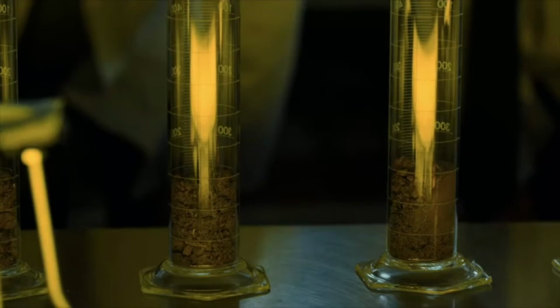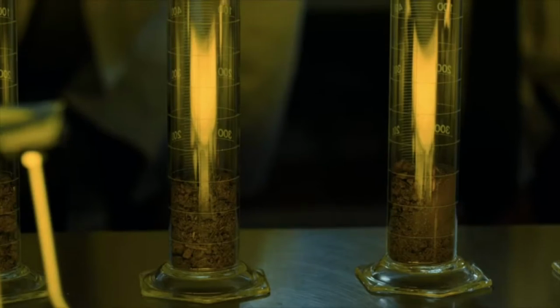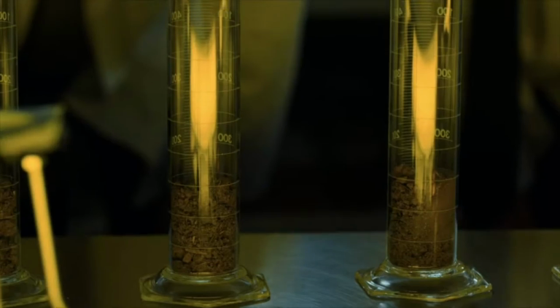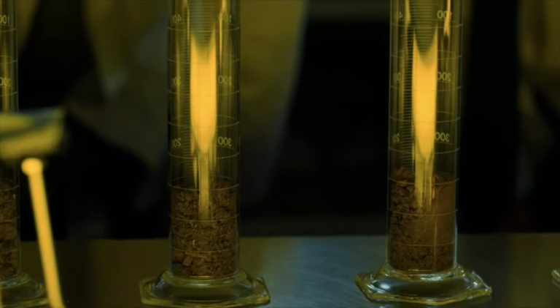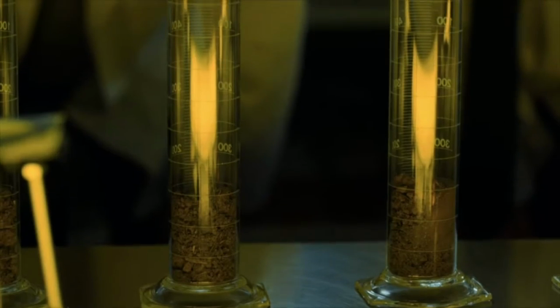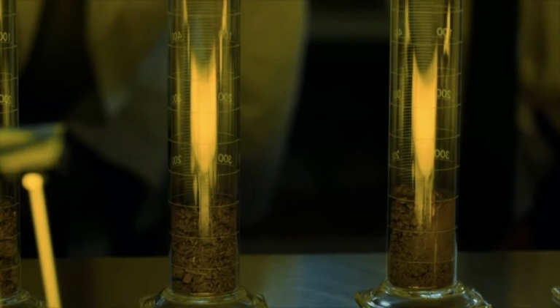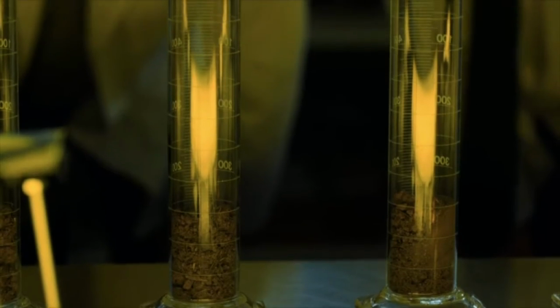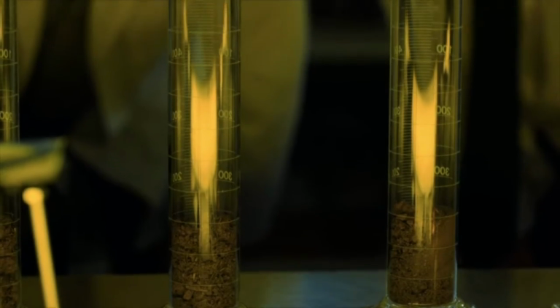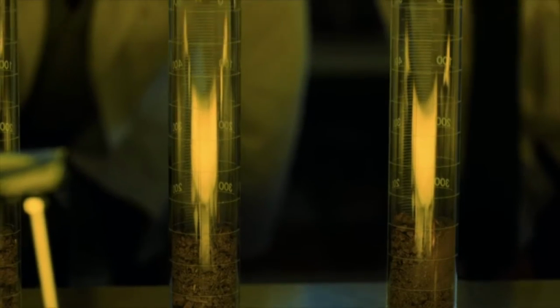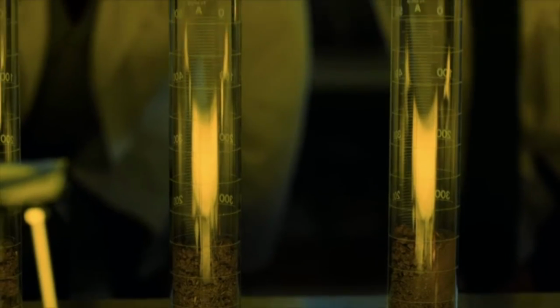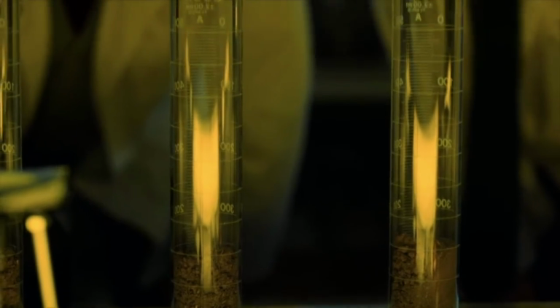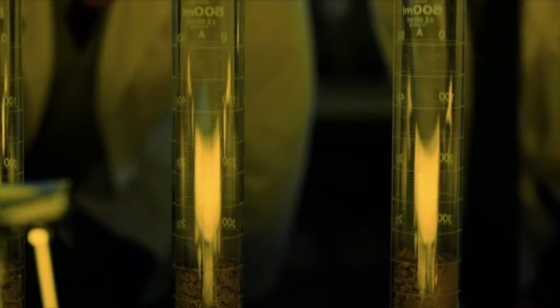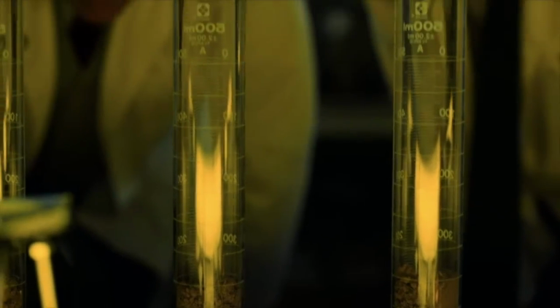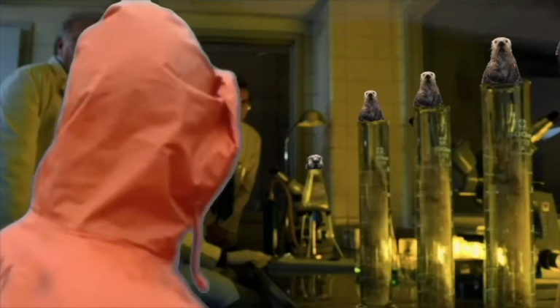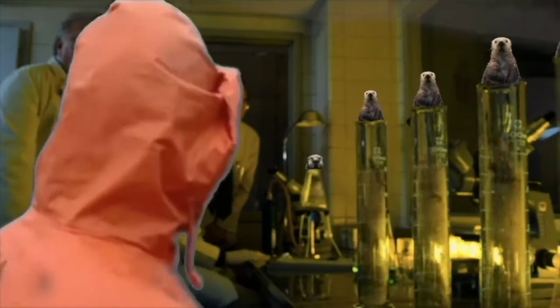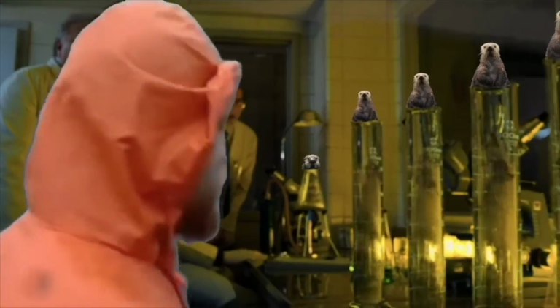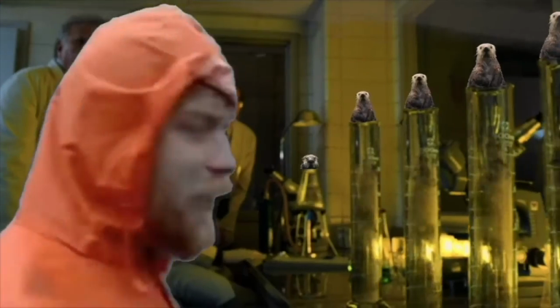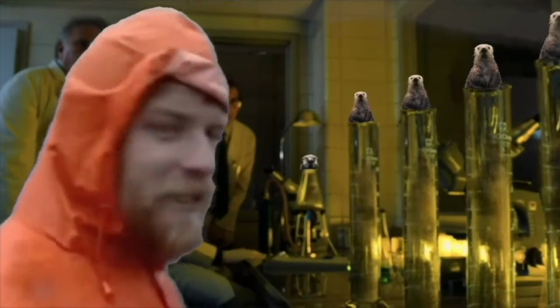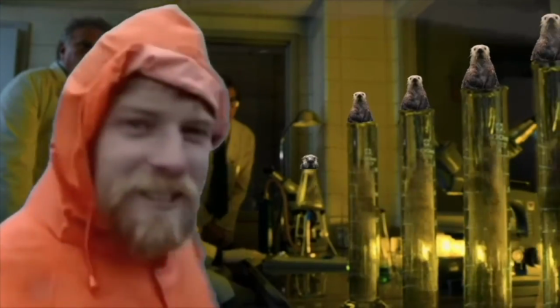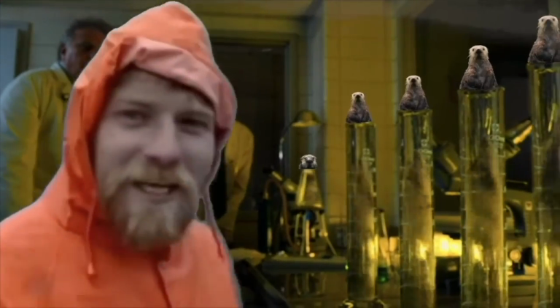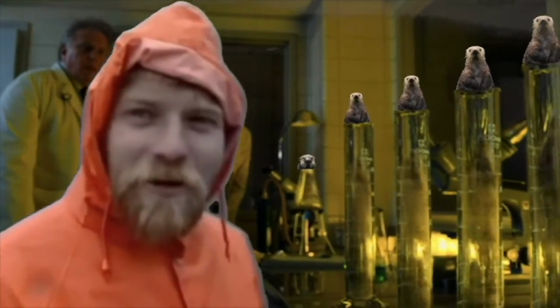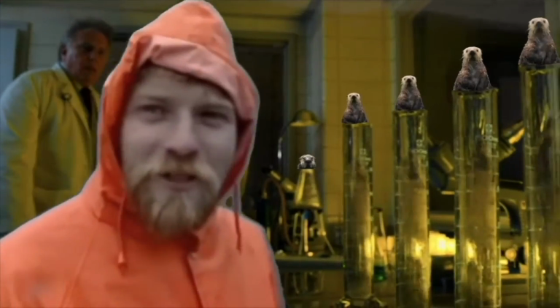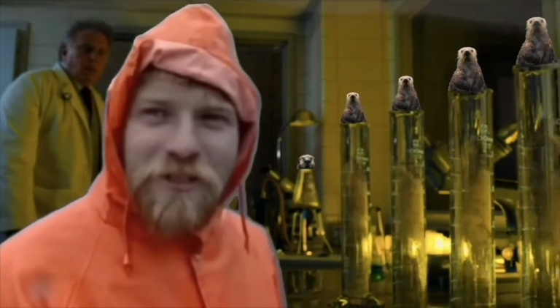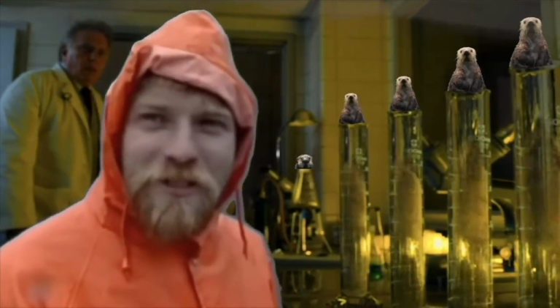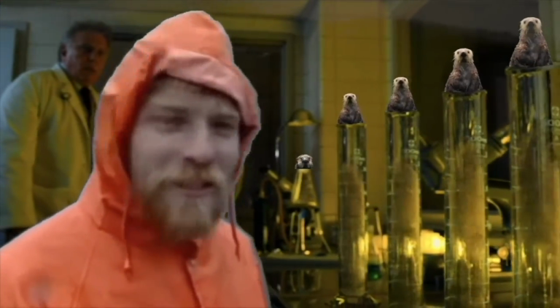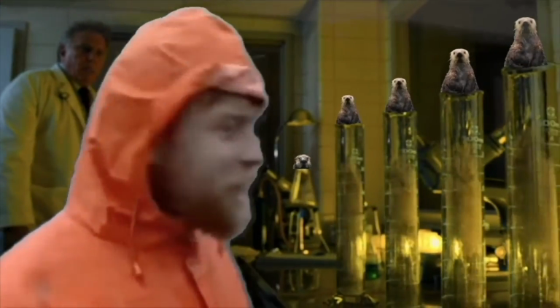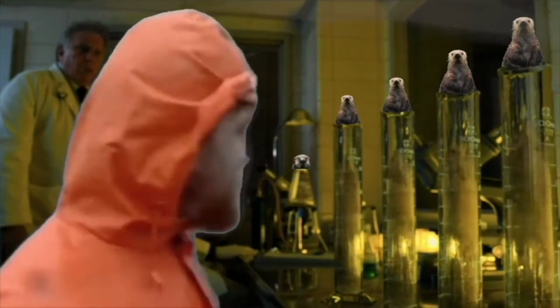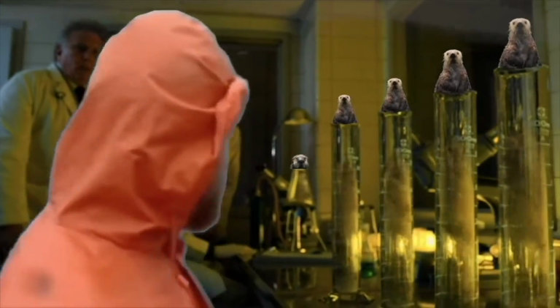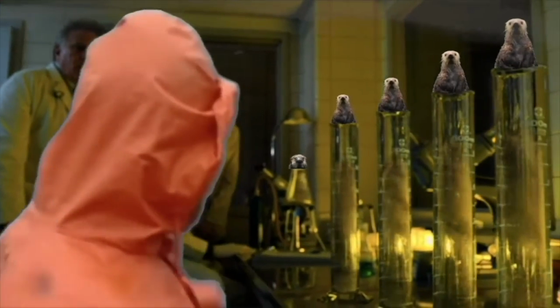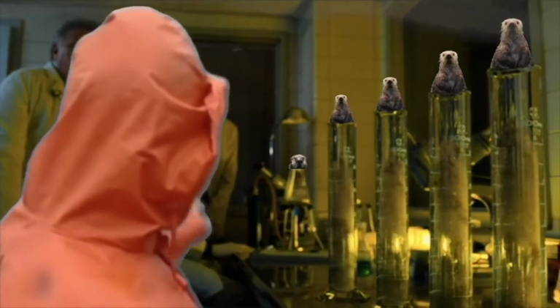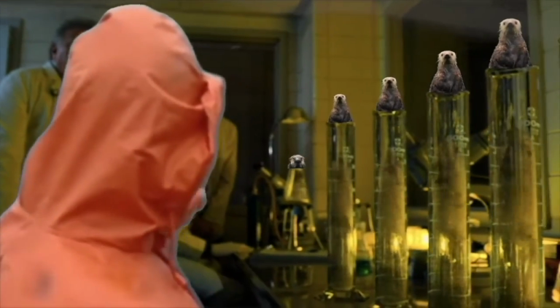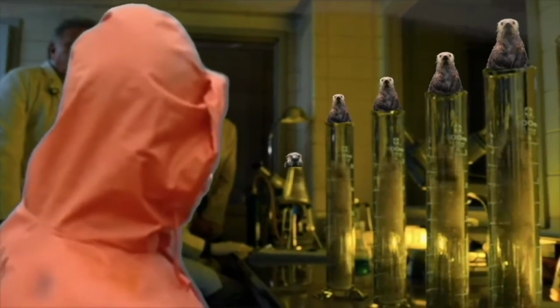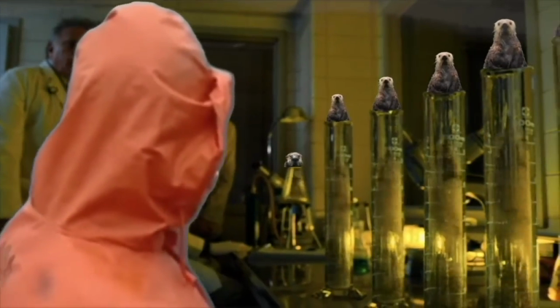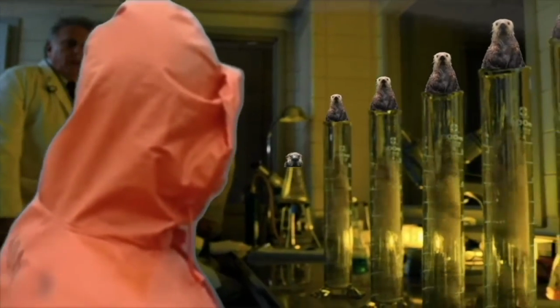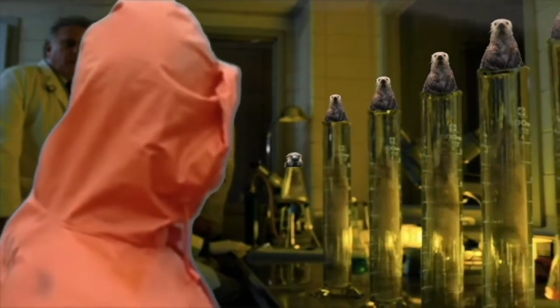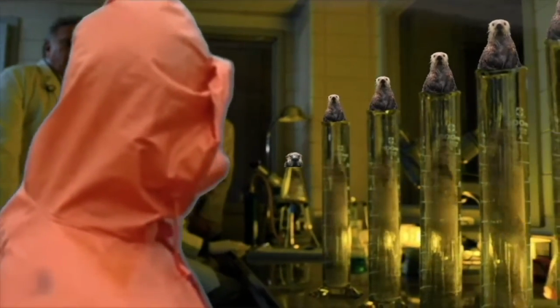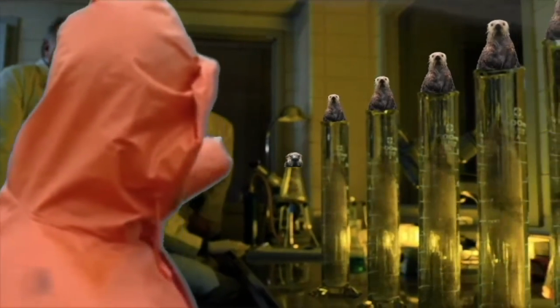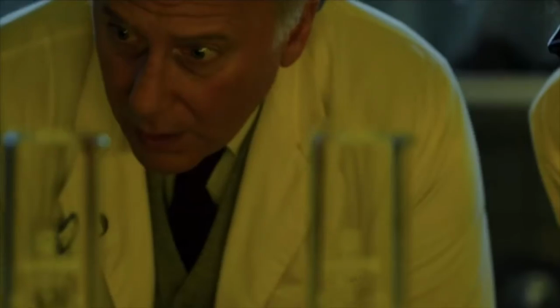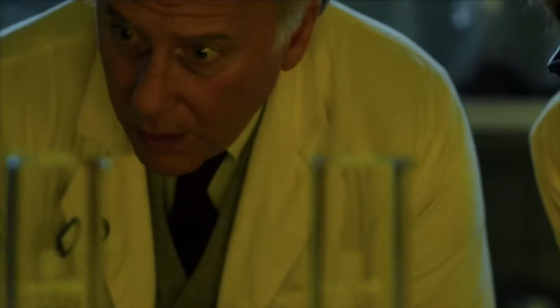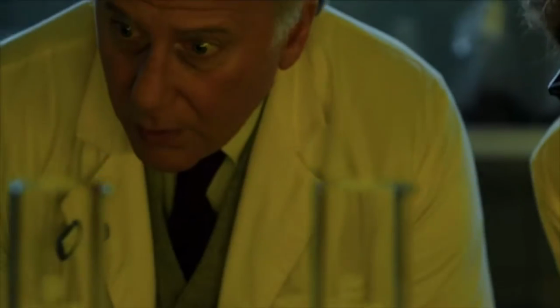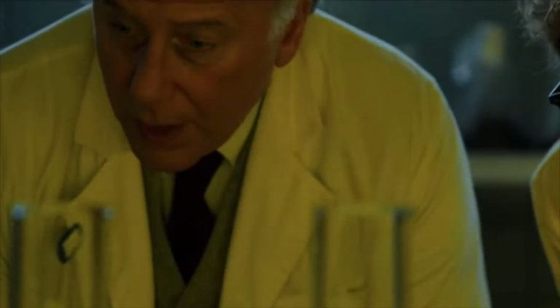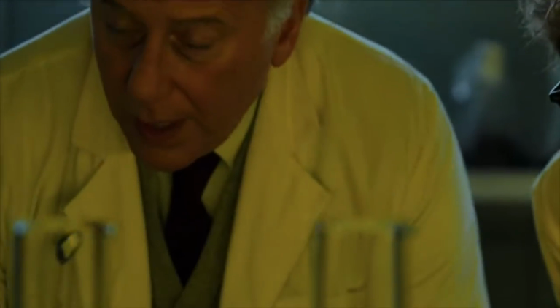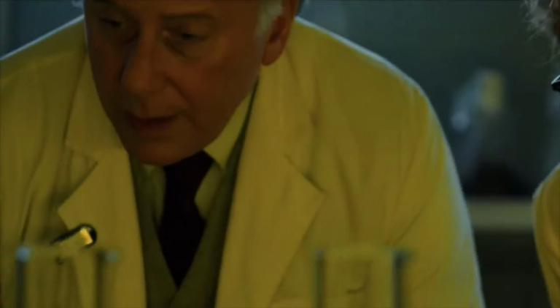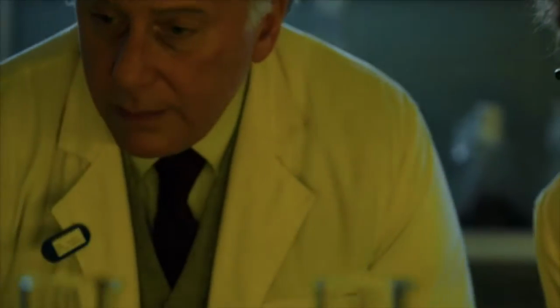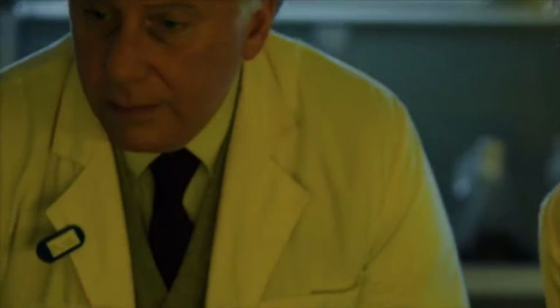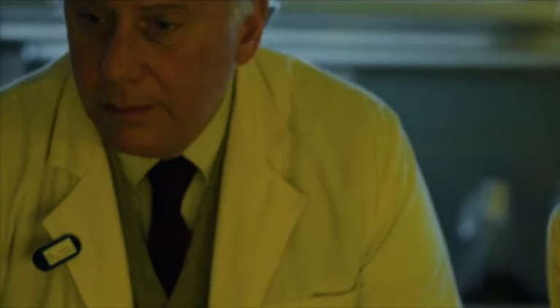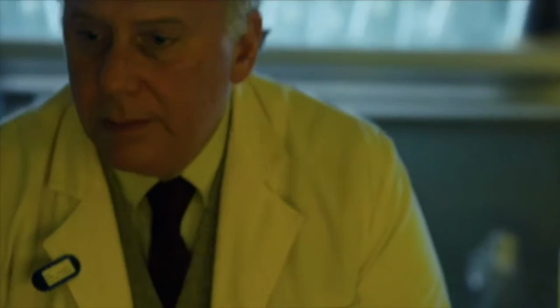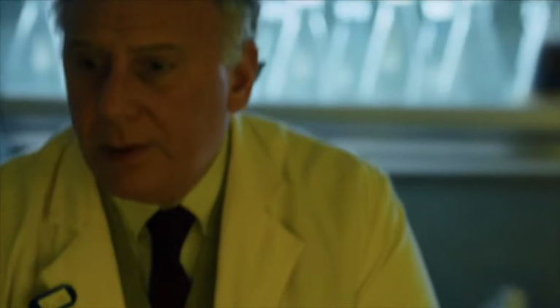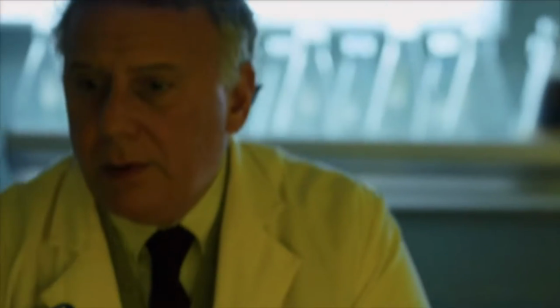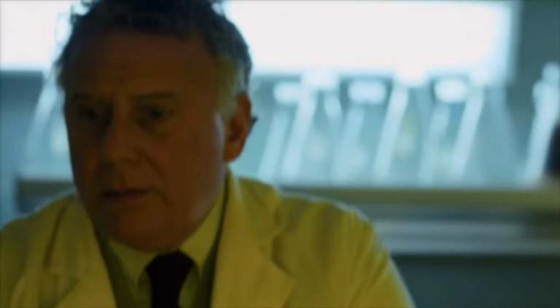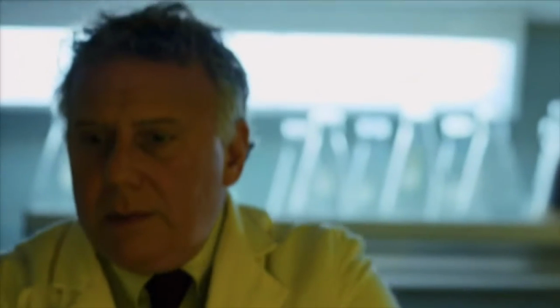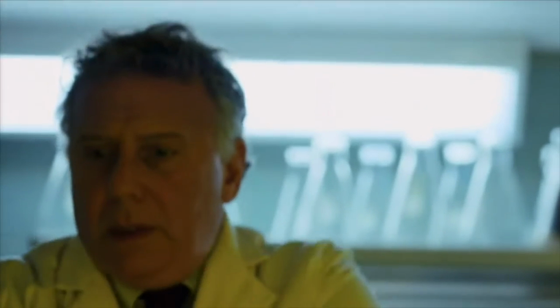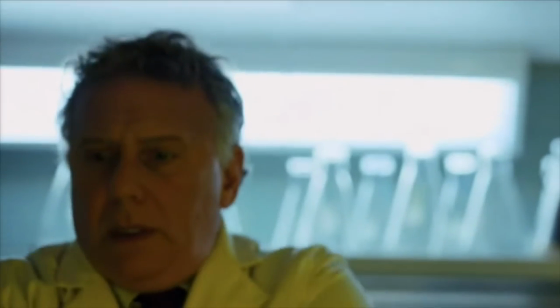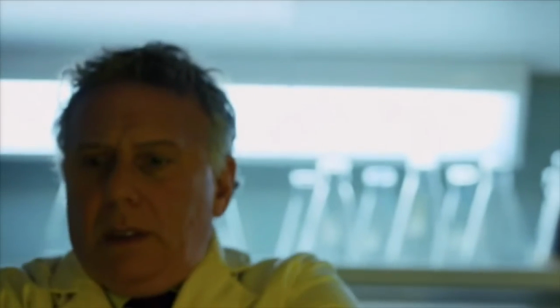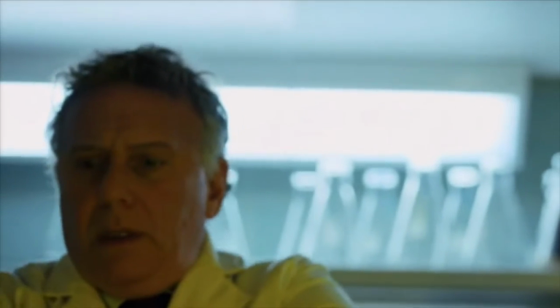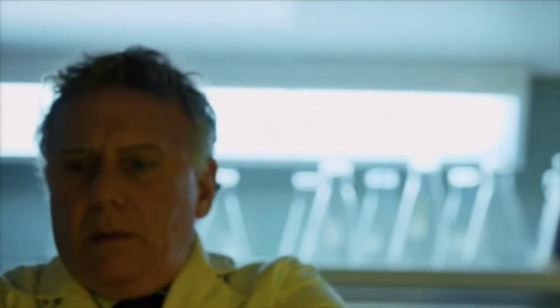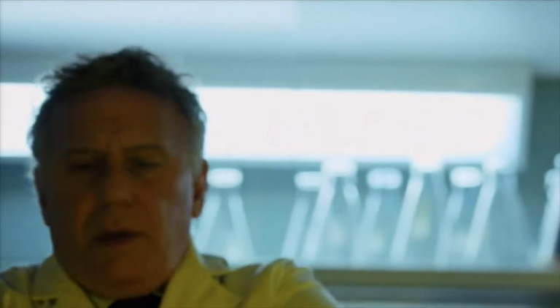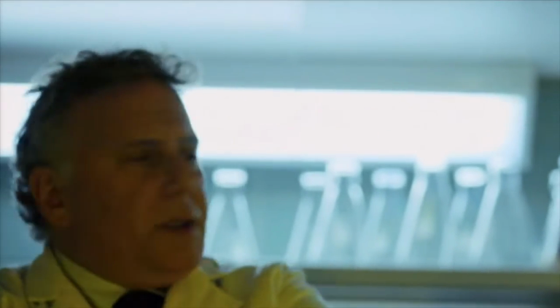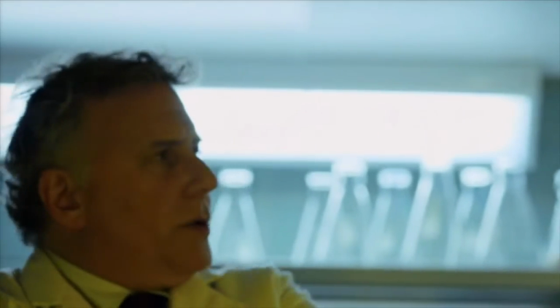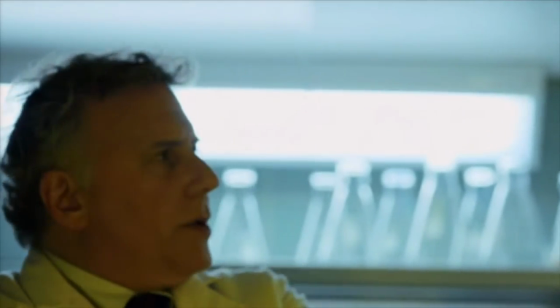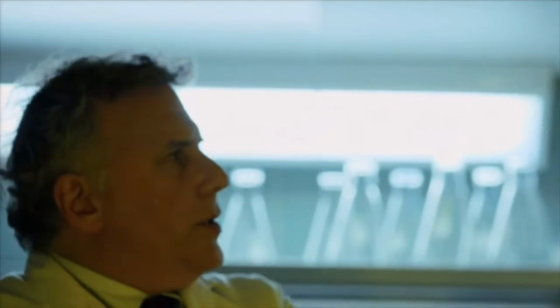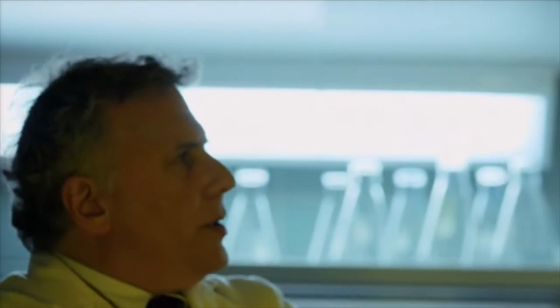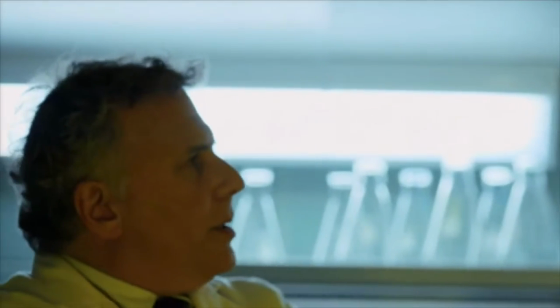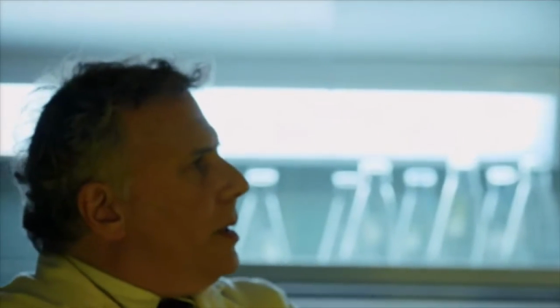All right, what are we looking at? We're looking at sea otters. Six of them here. So, what is your concern?